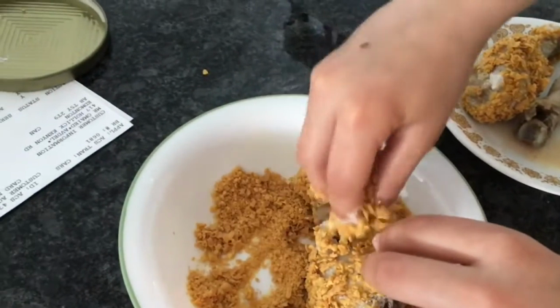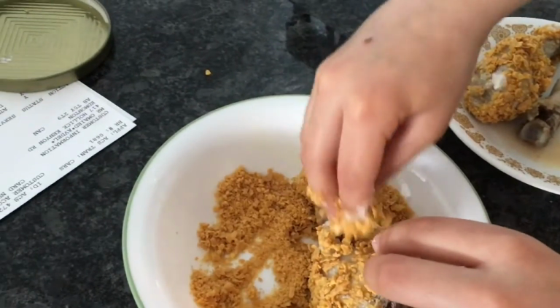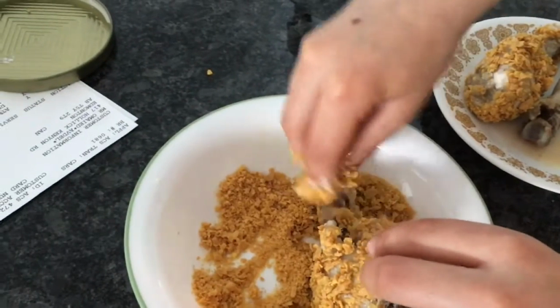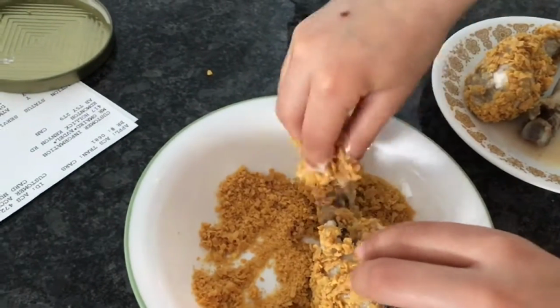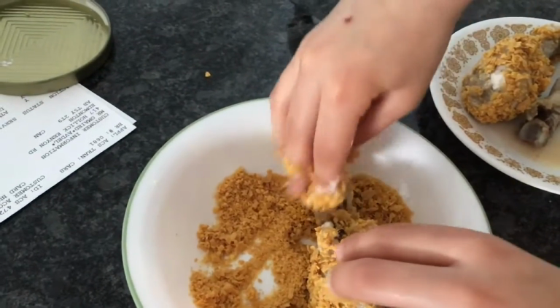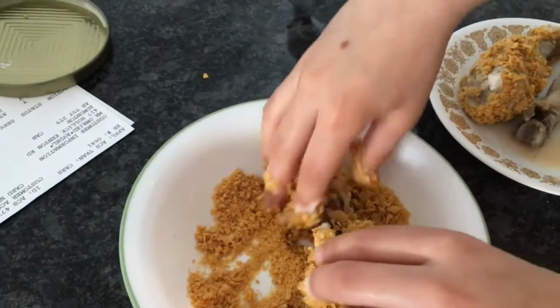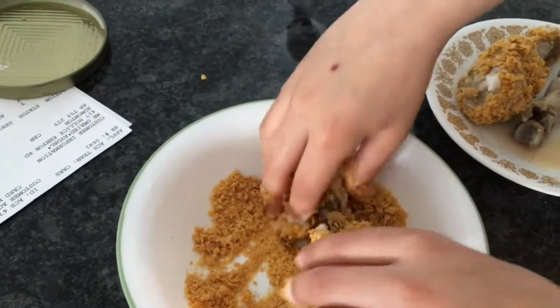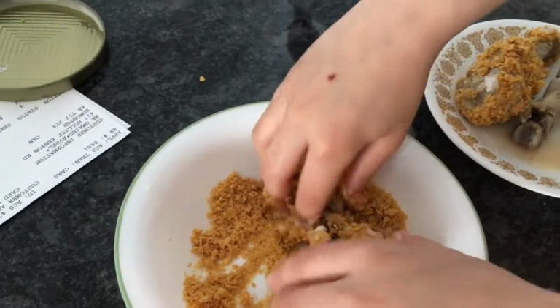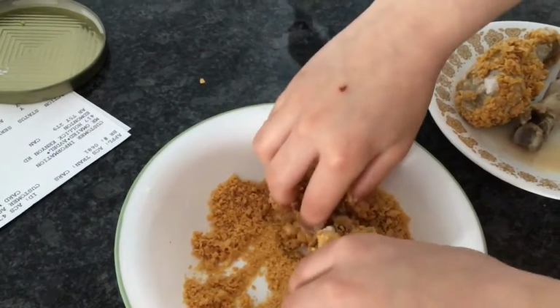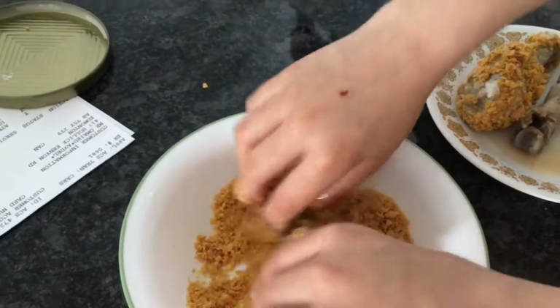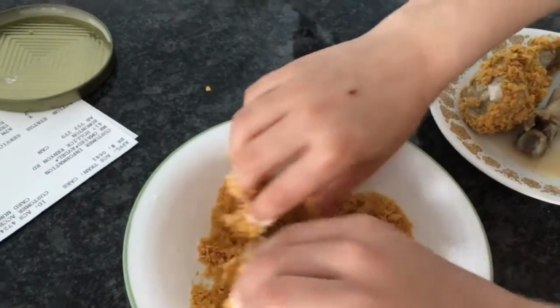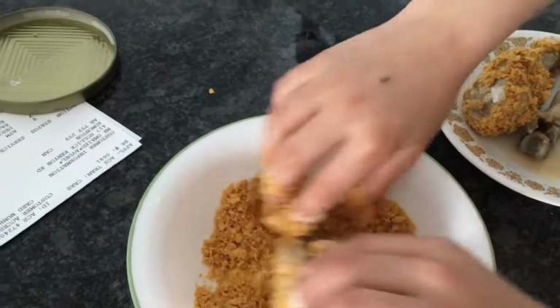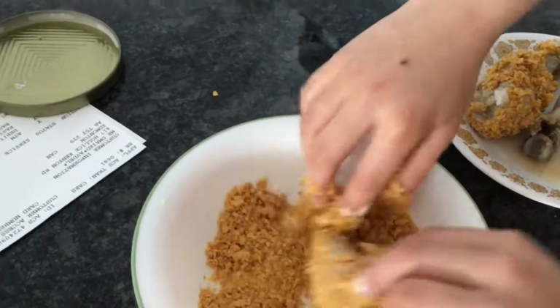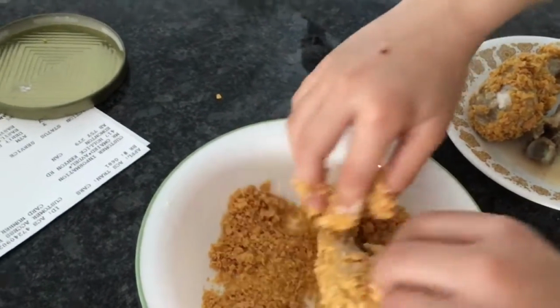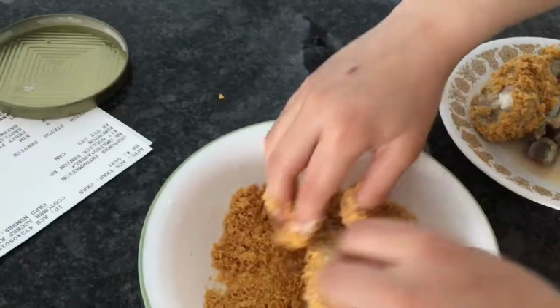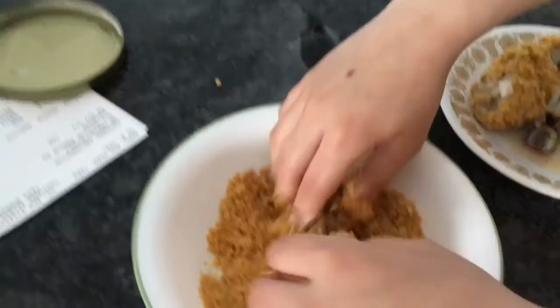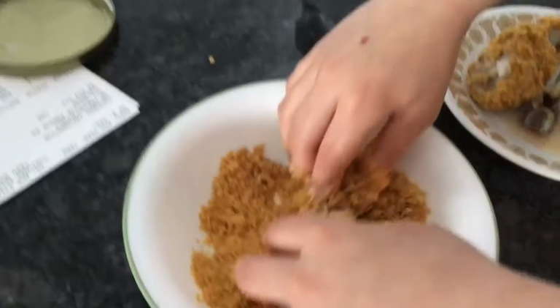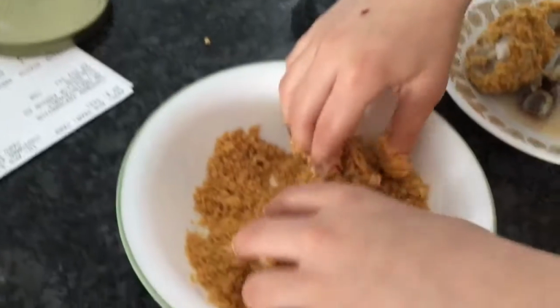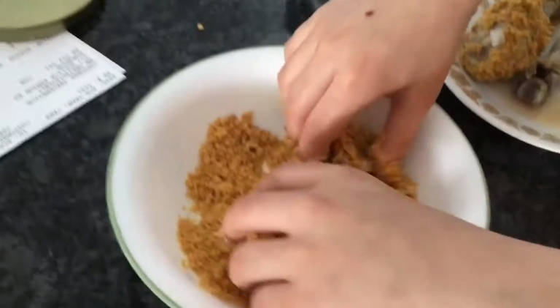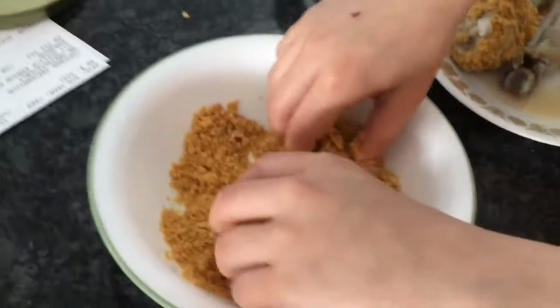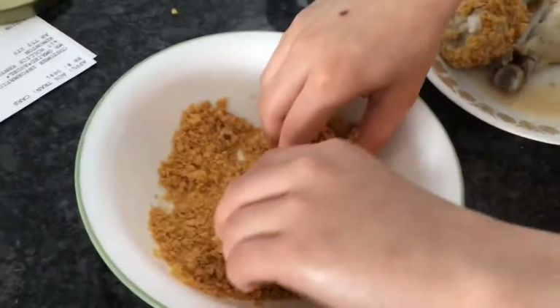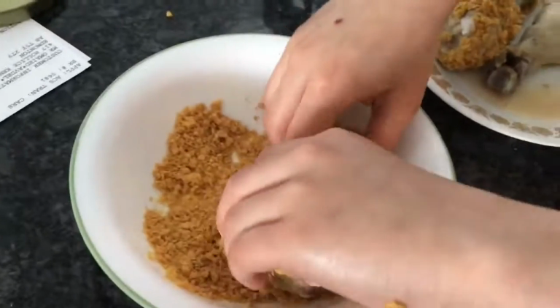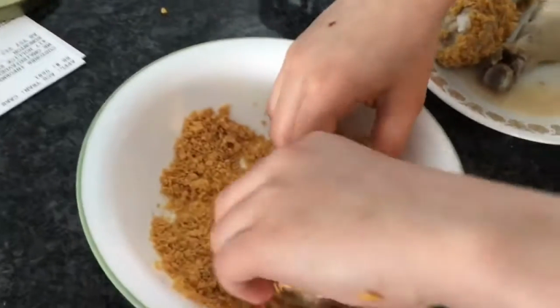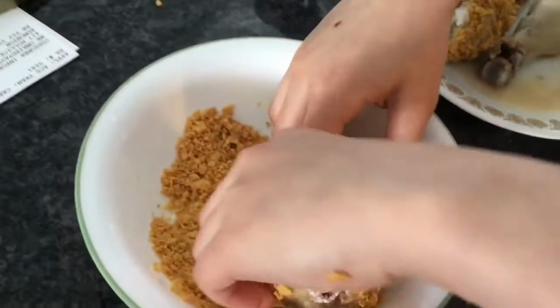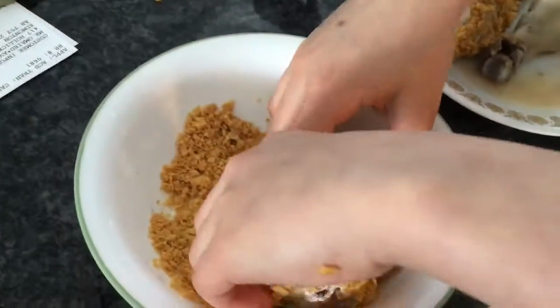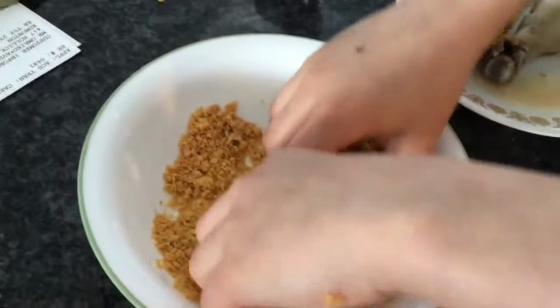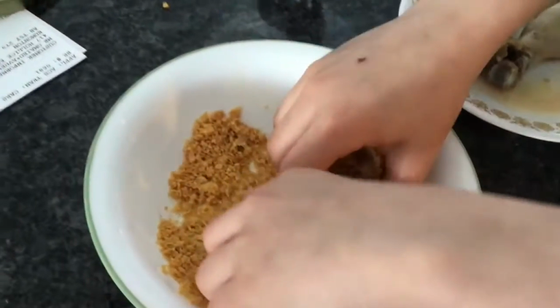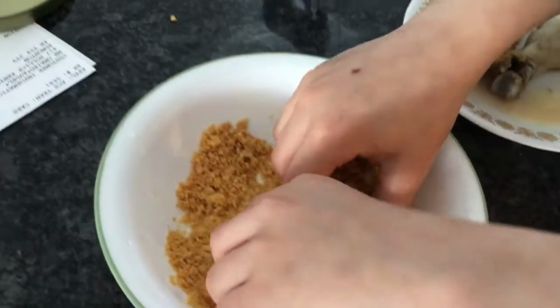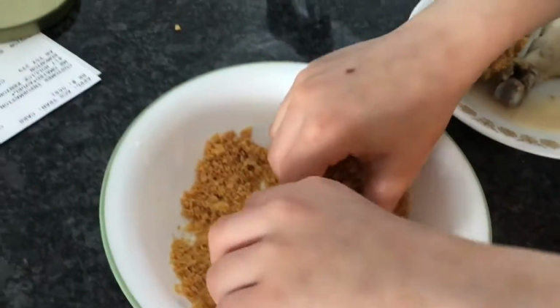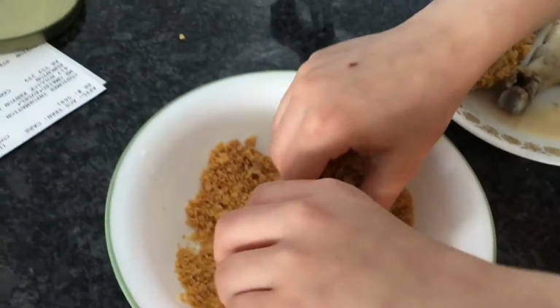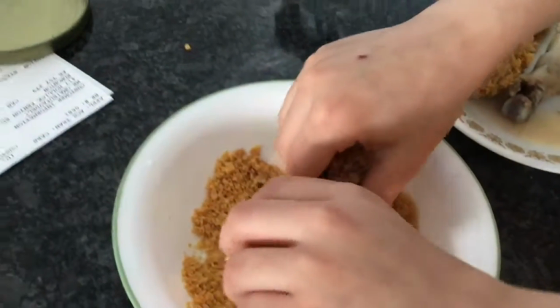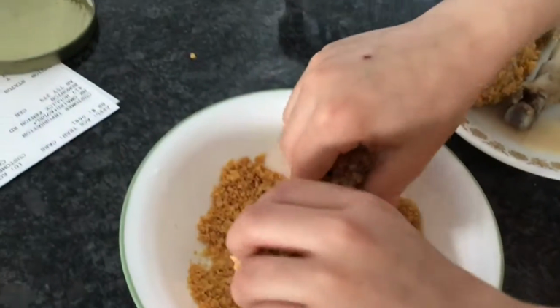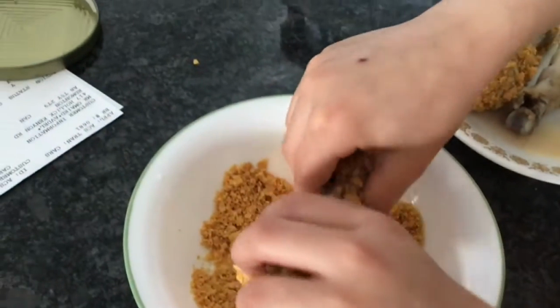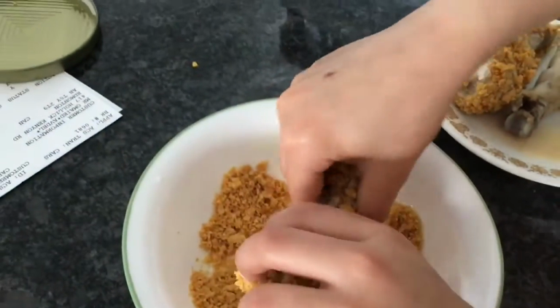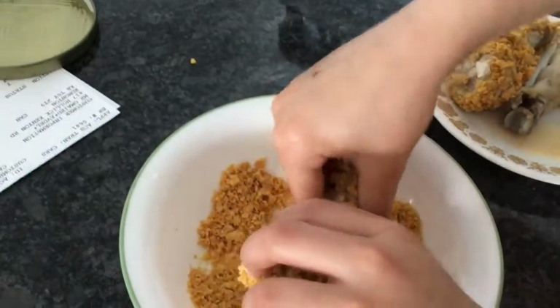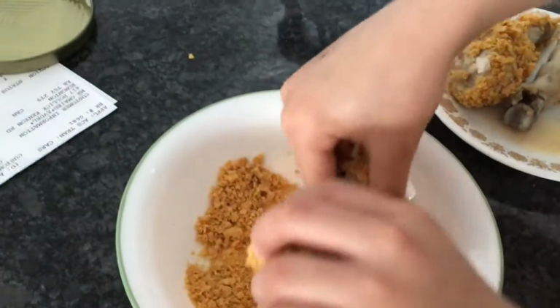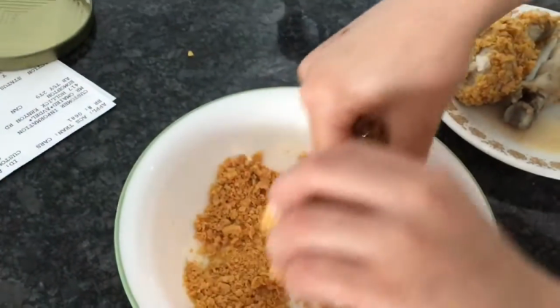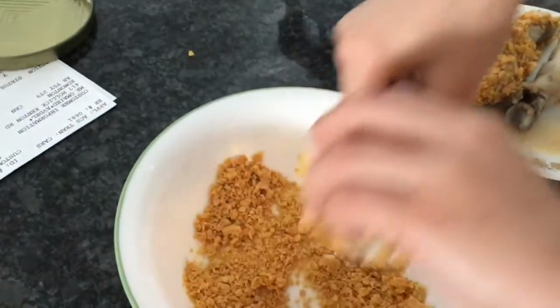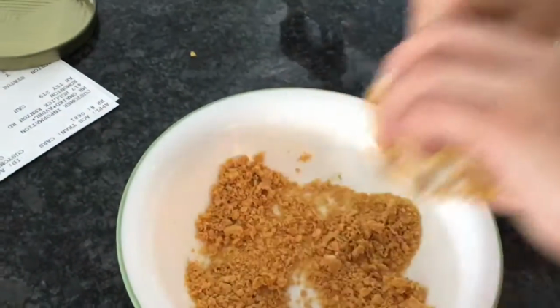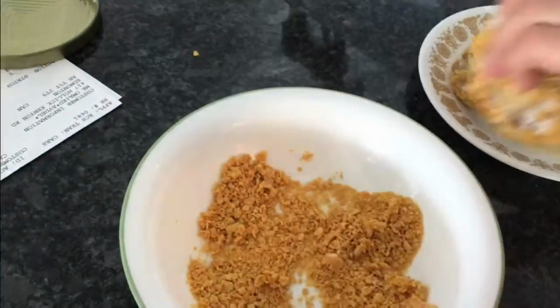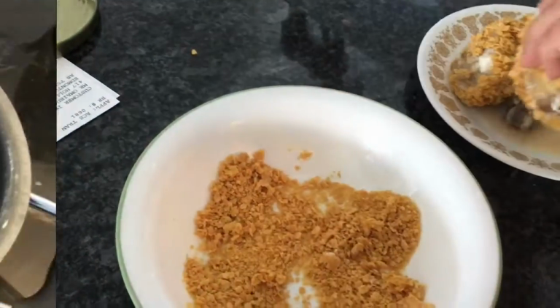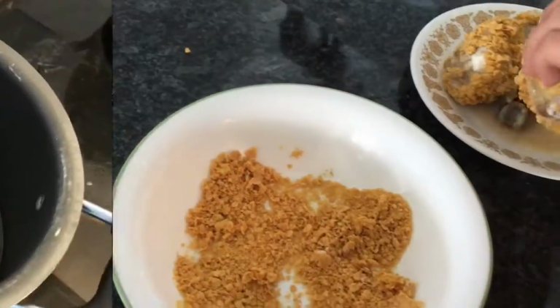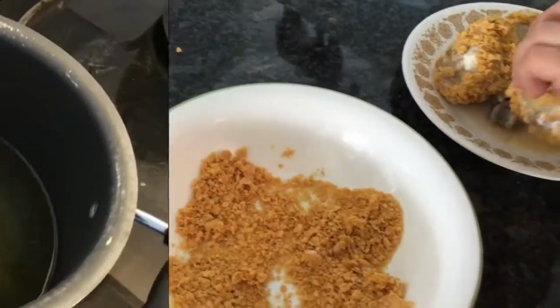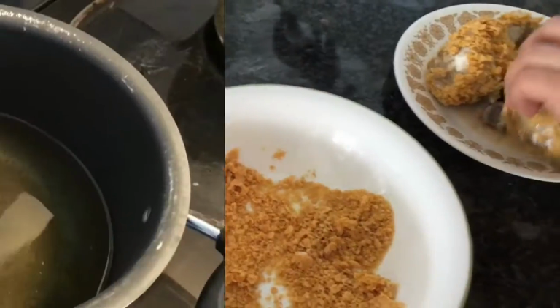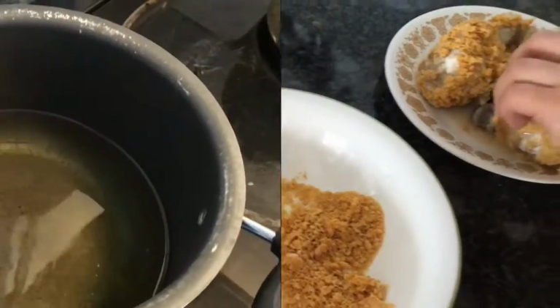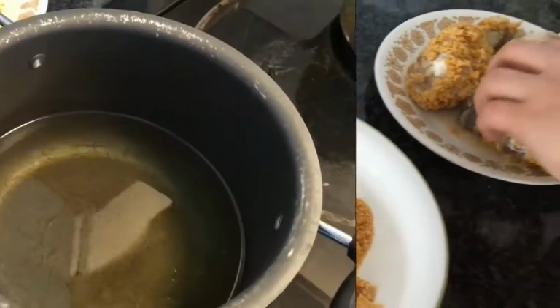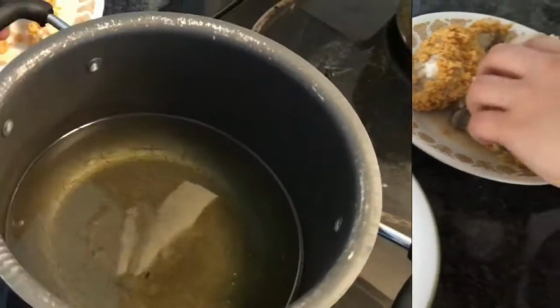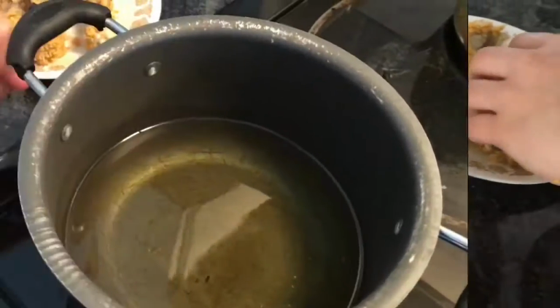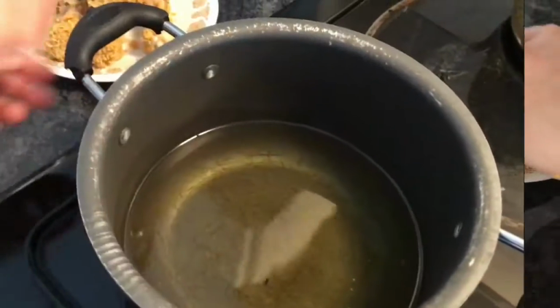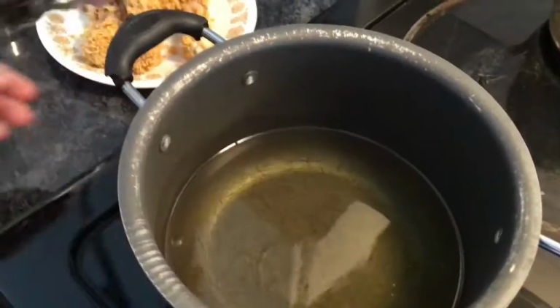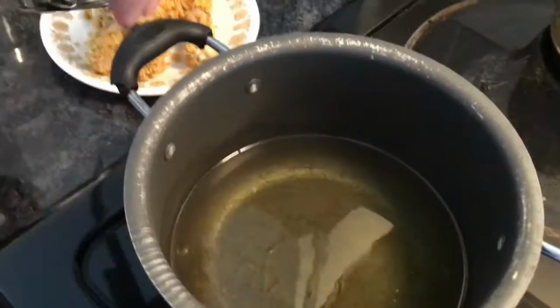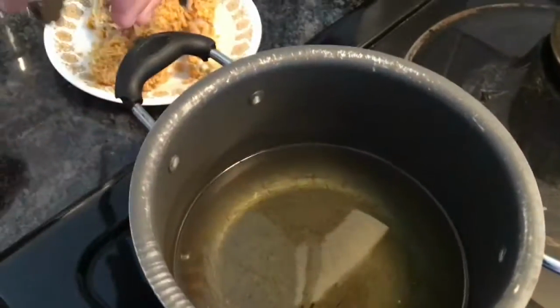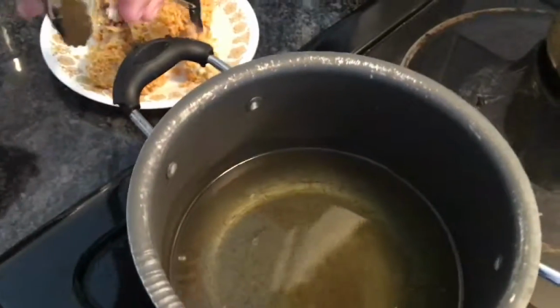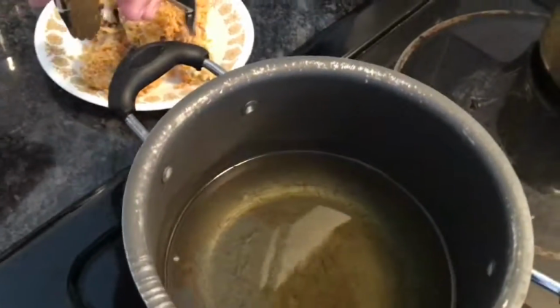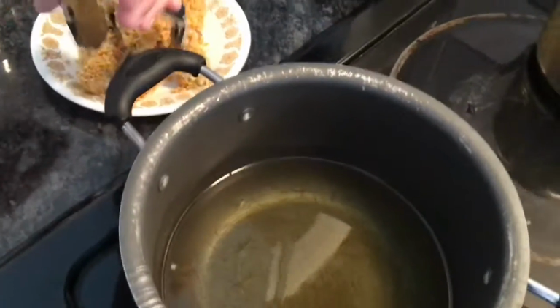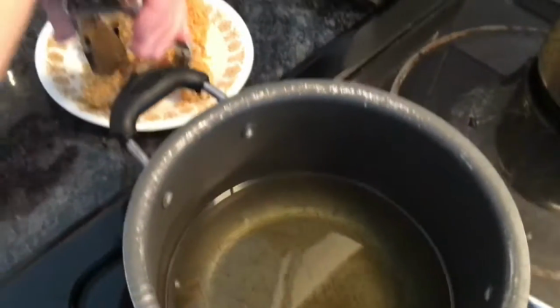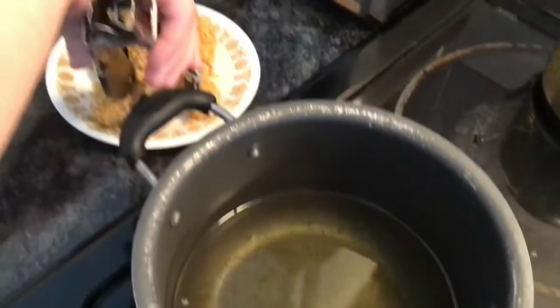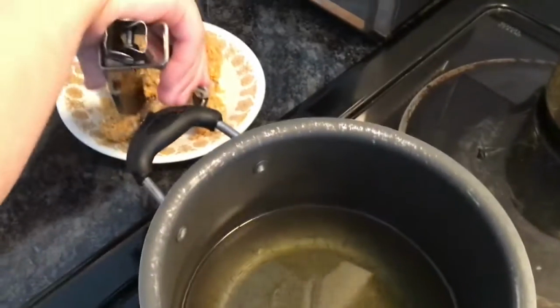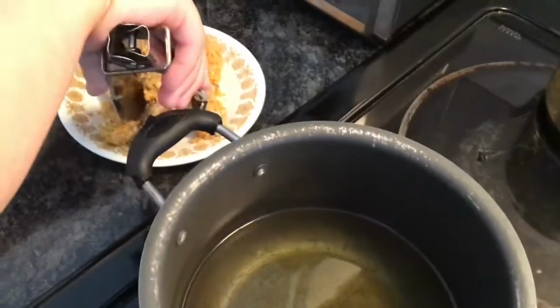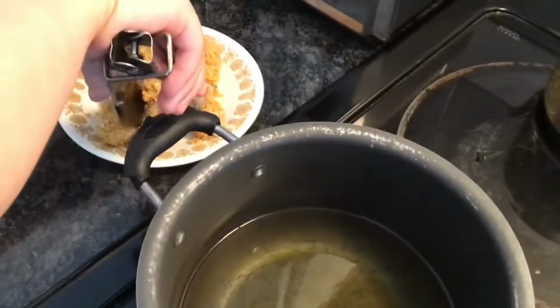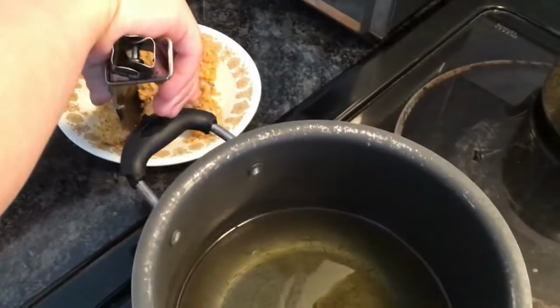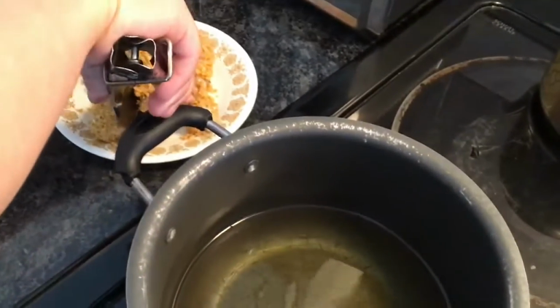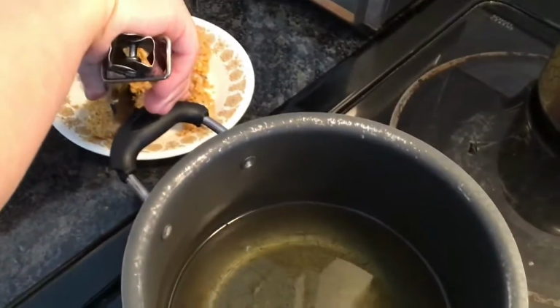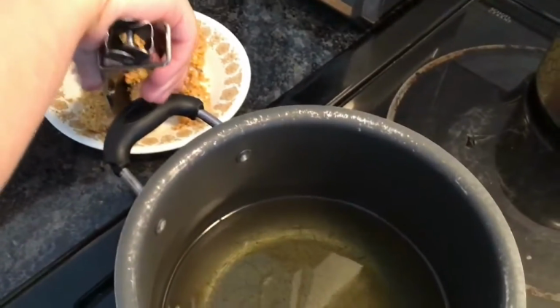Then you're going to dip it into the cereal flakes. Make sure you get as much as you want. I'm going to repeat that for all the drumsticks. I just finished coating all the drumsticks.